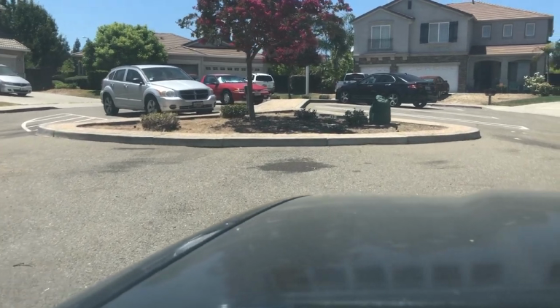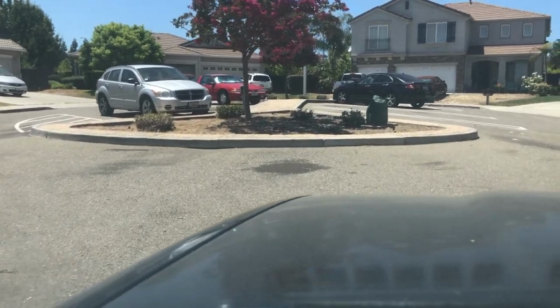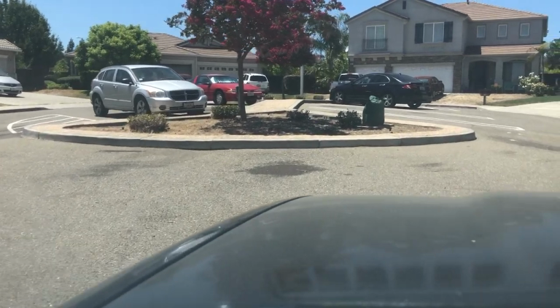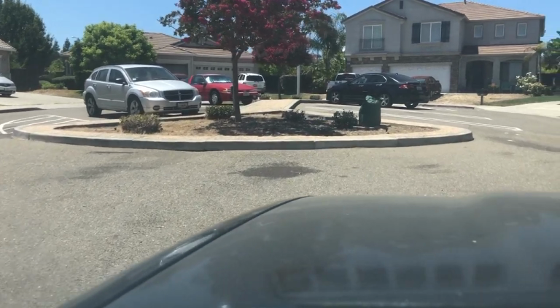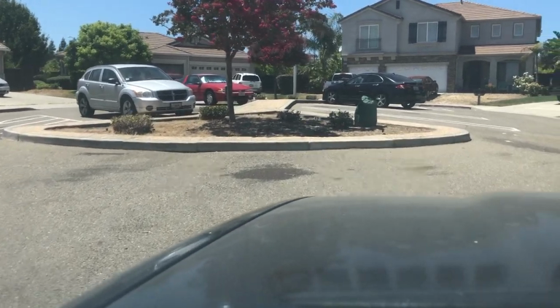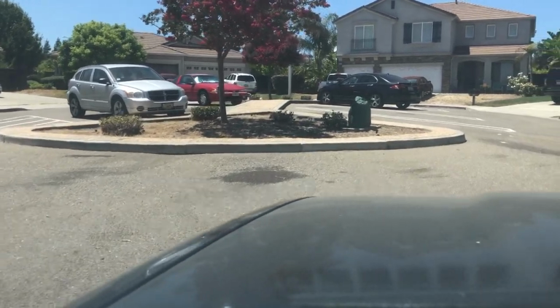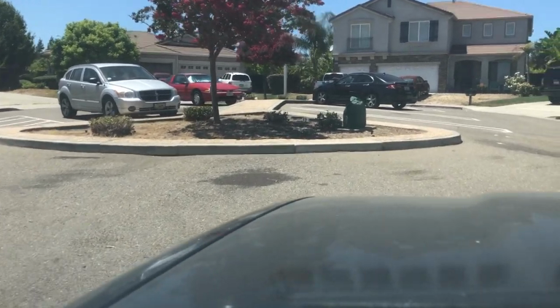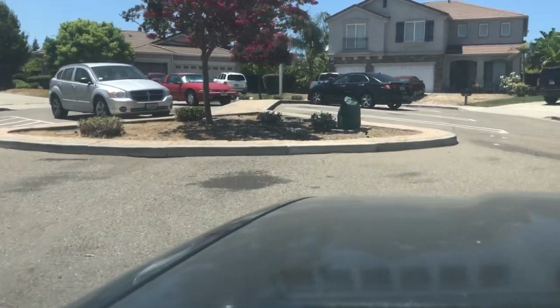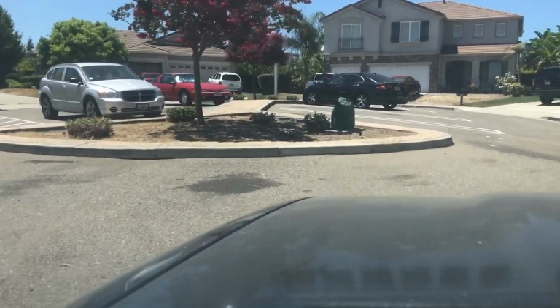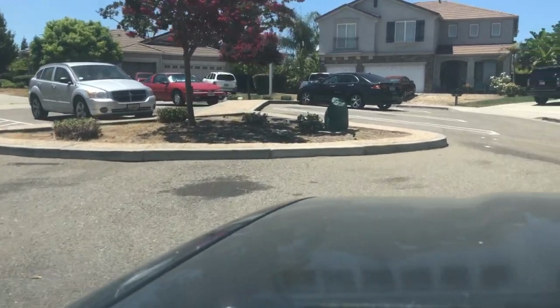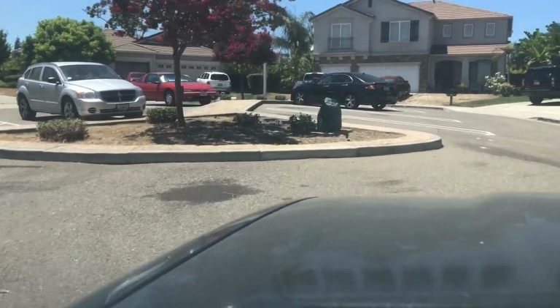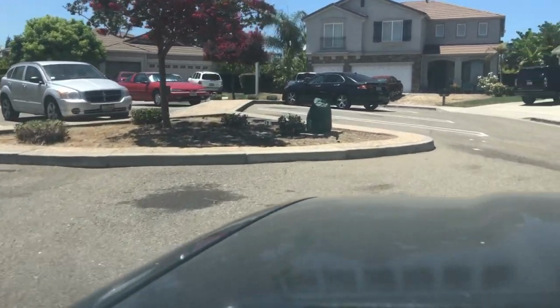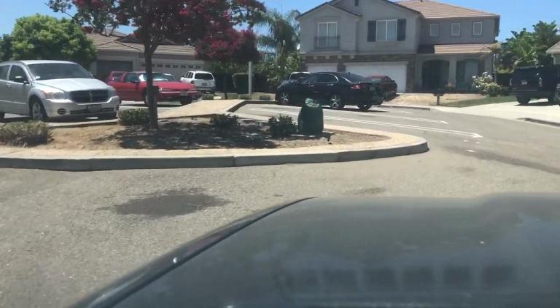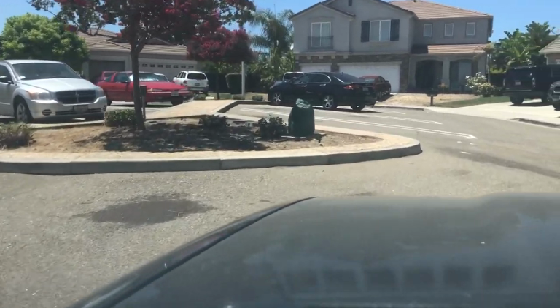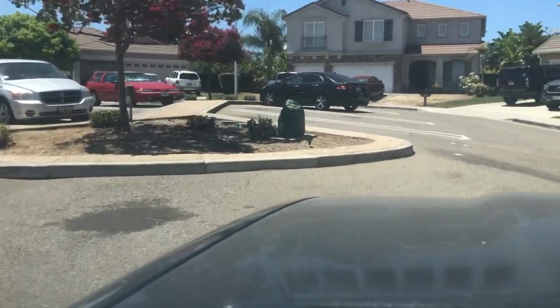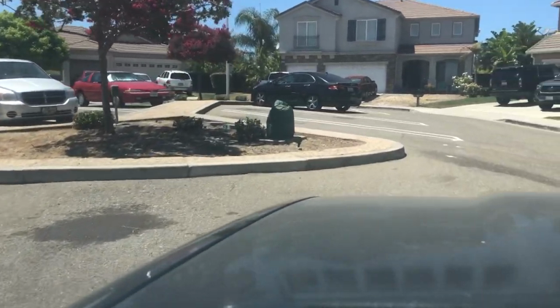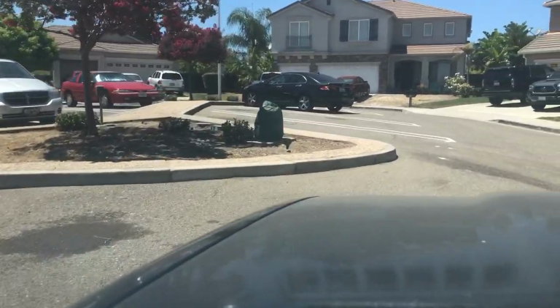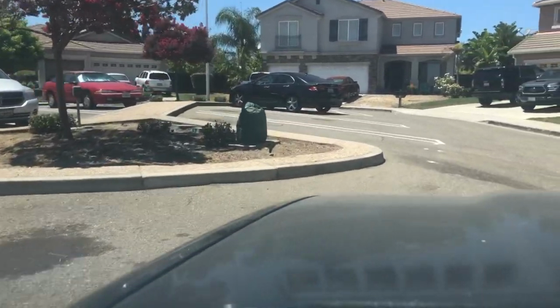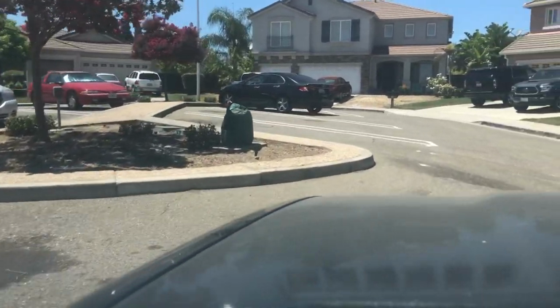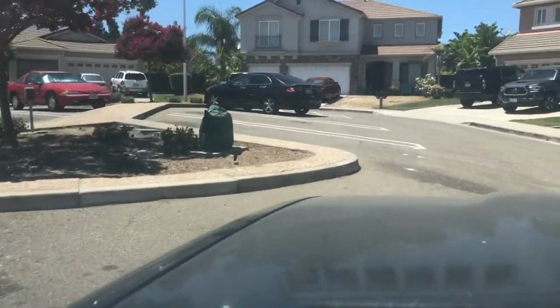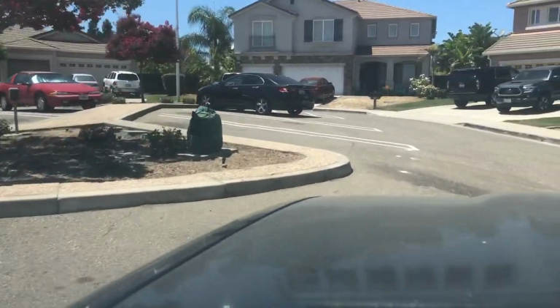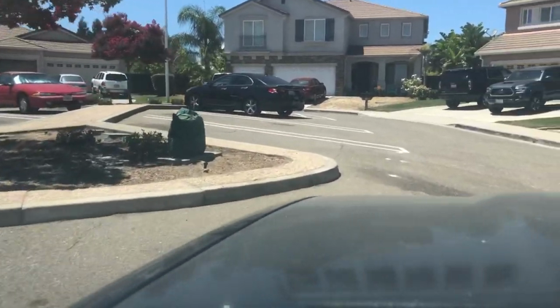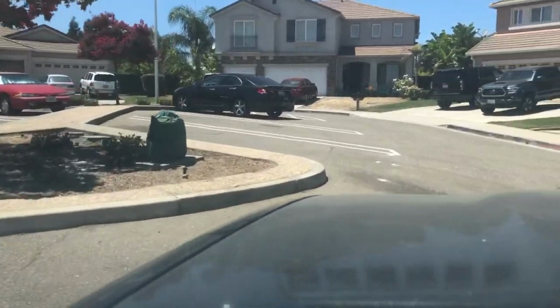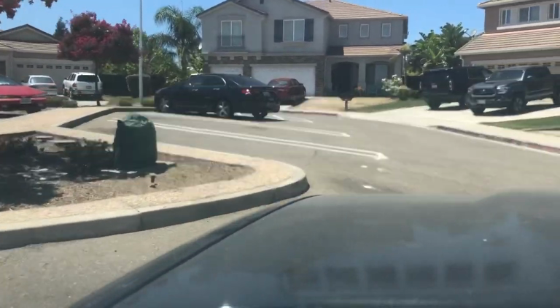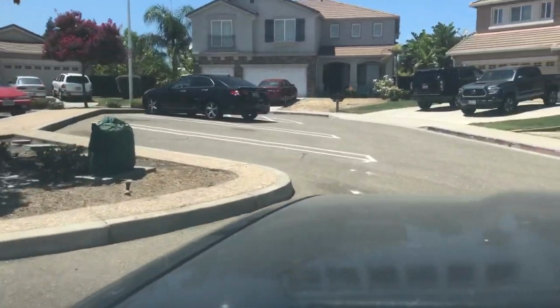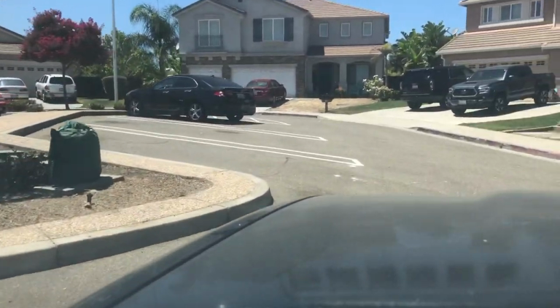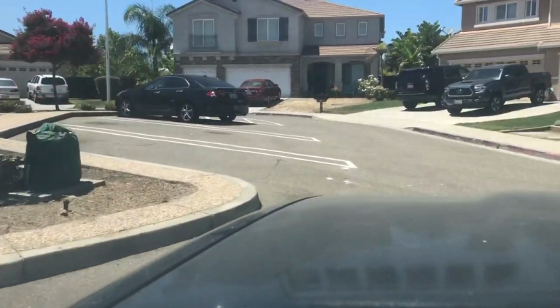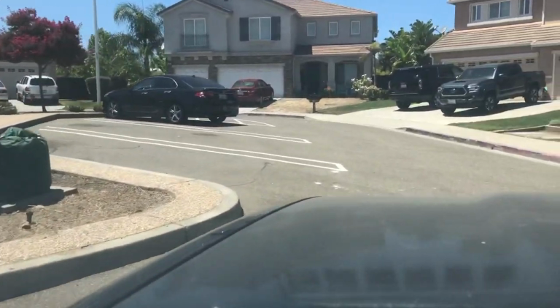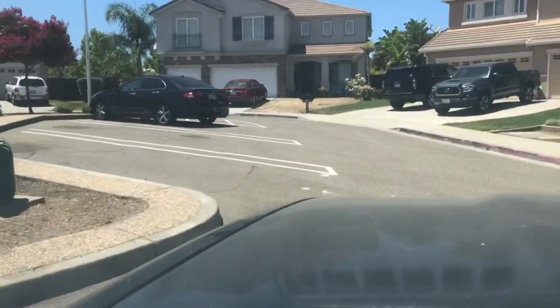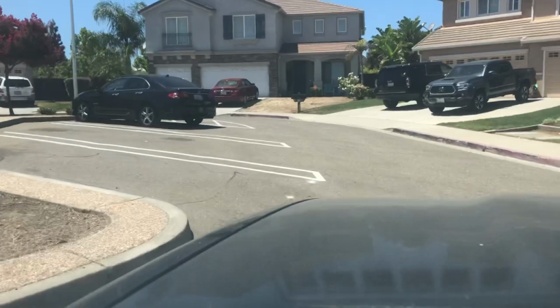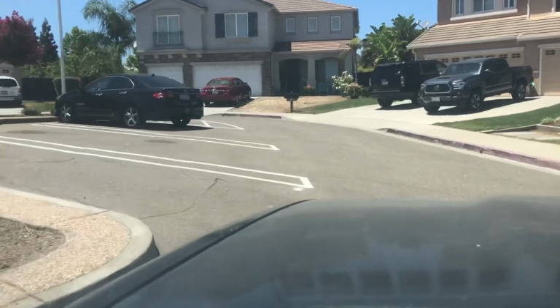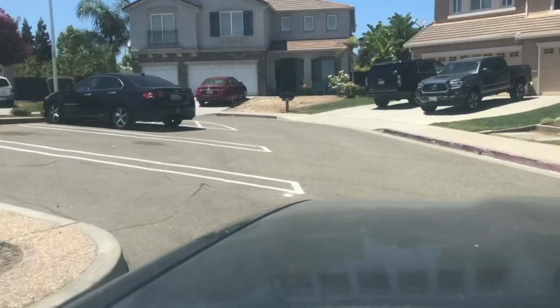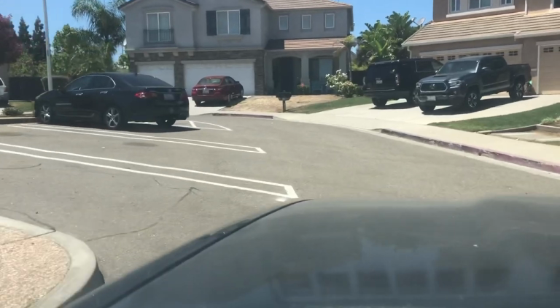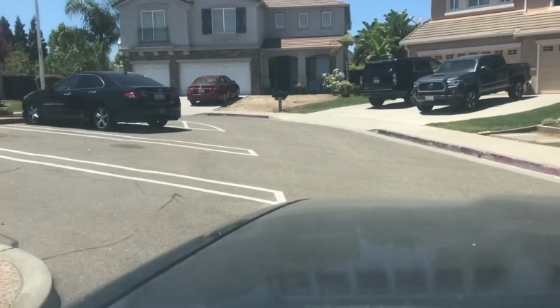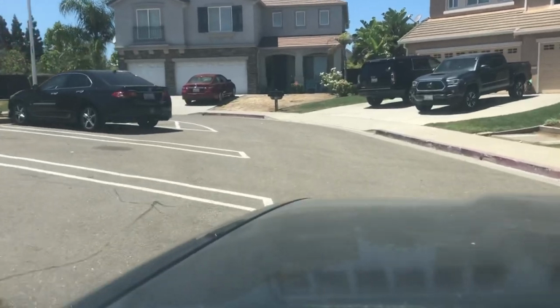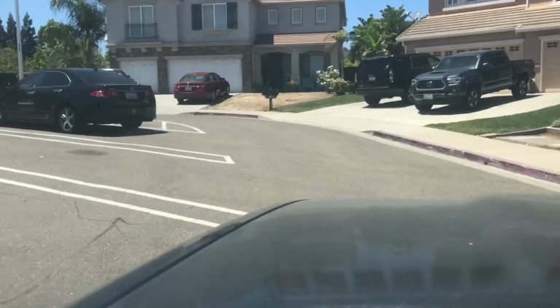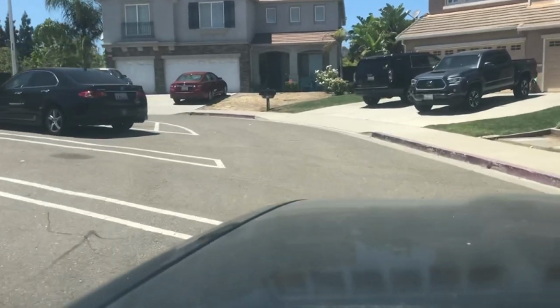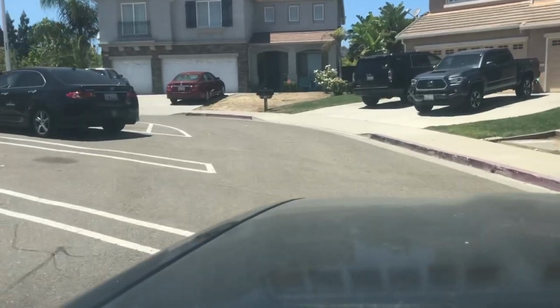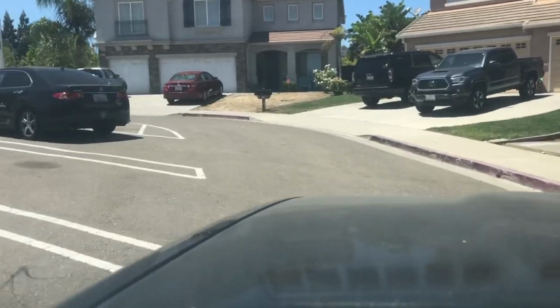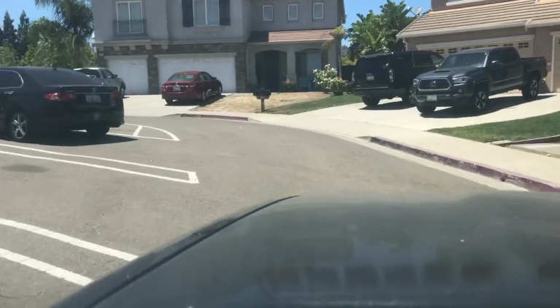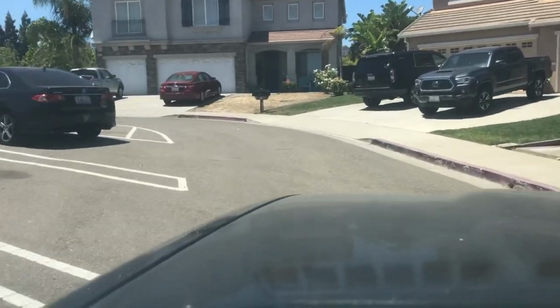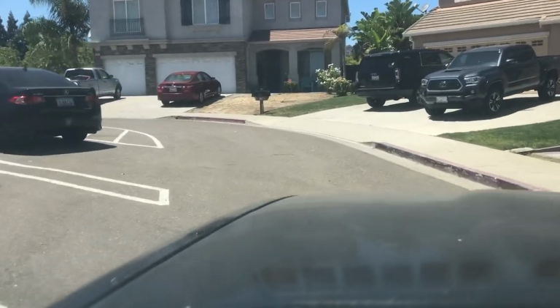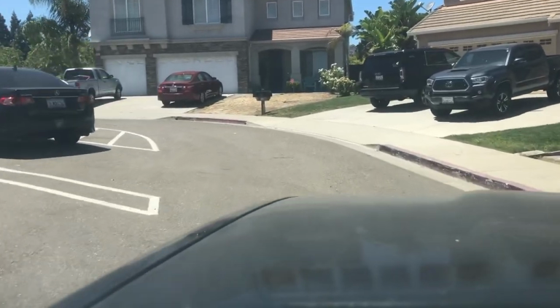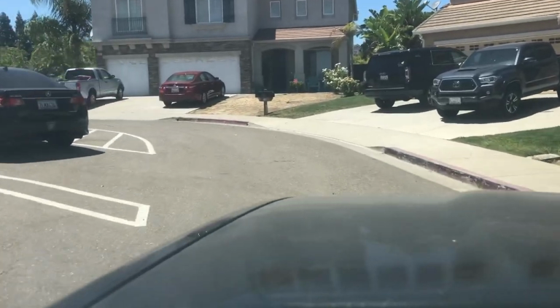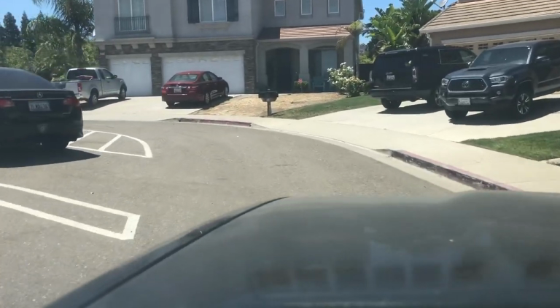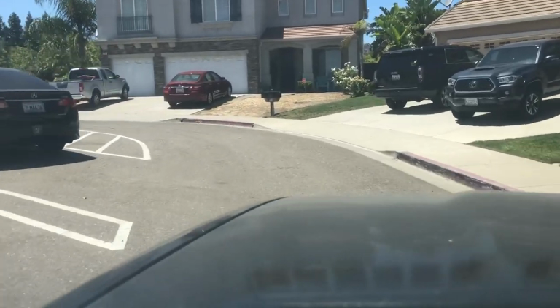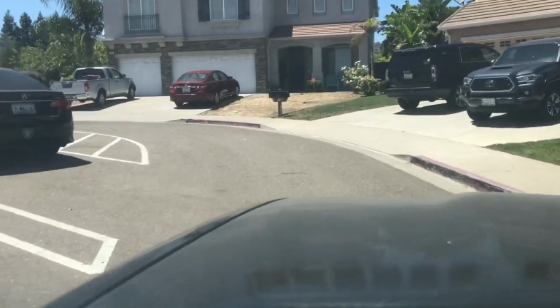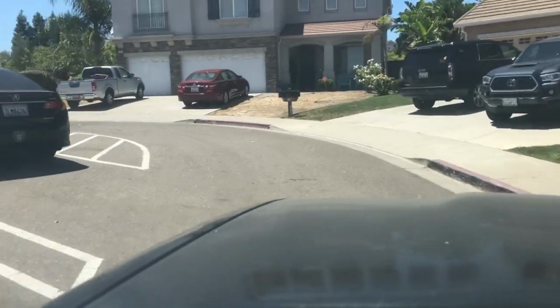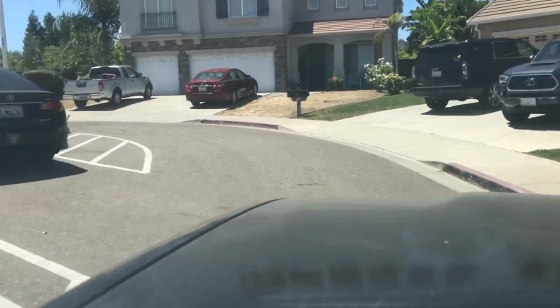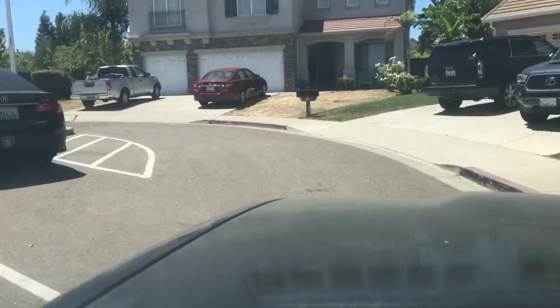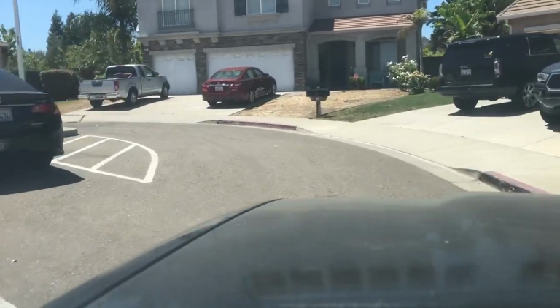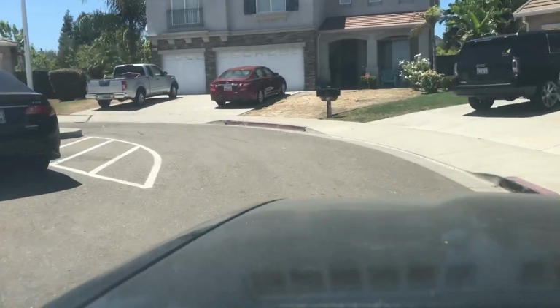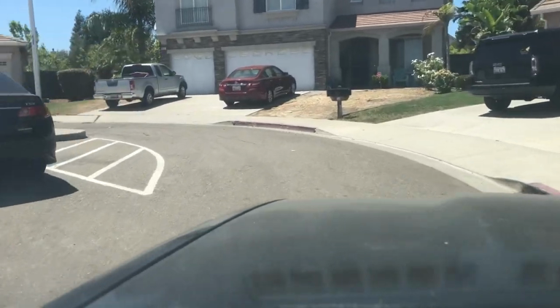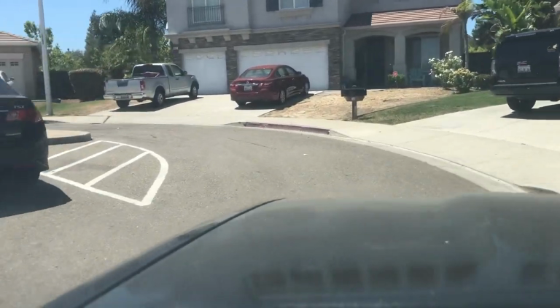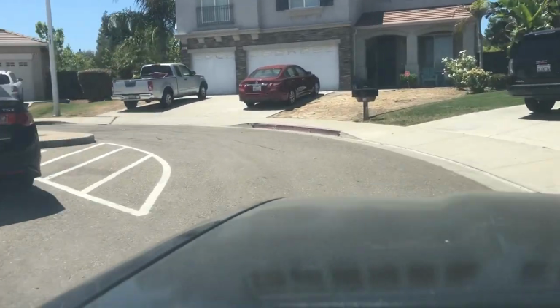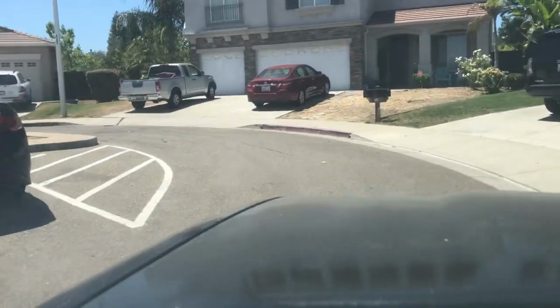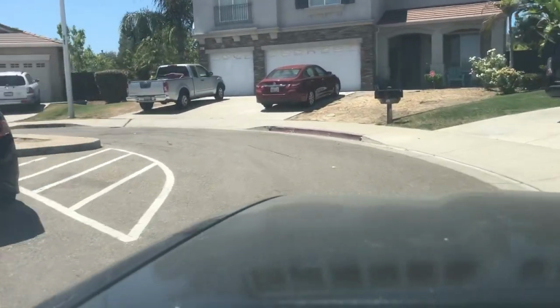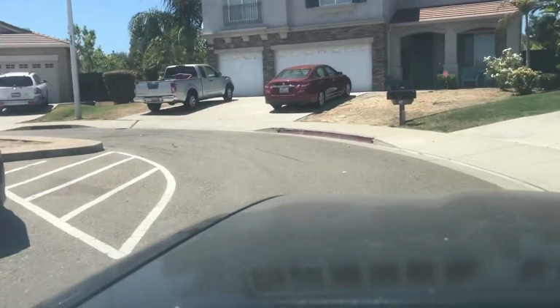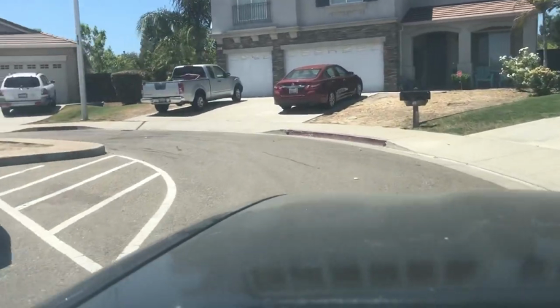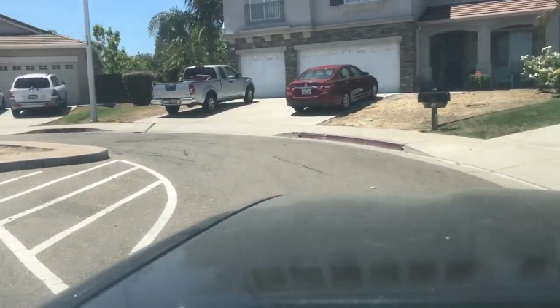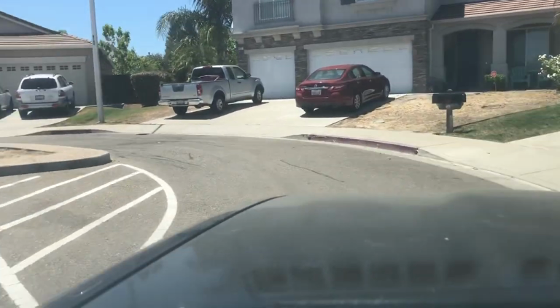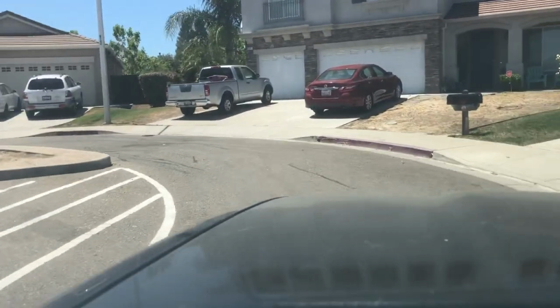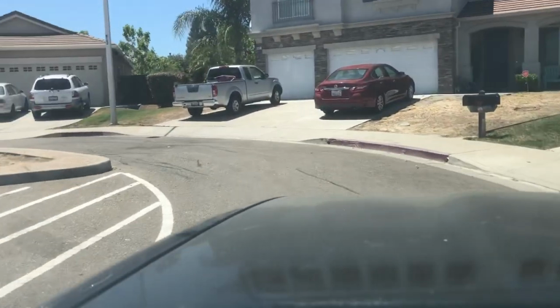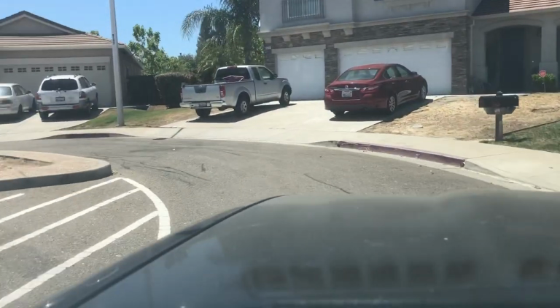Test driving my 1995 Toyota Hilux Surf, AKA 4Runner.